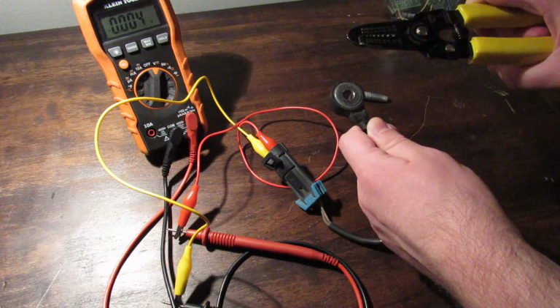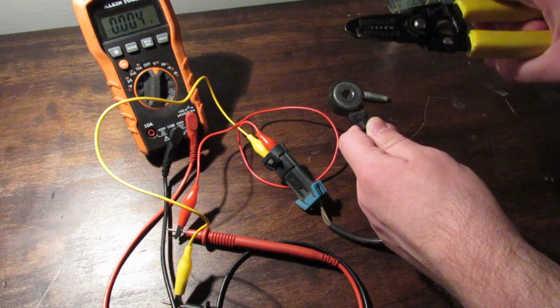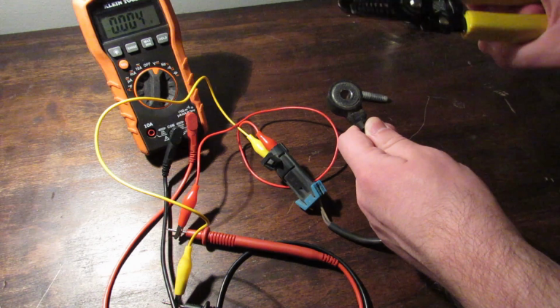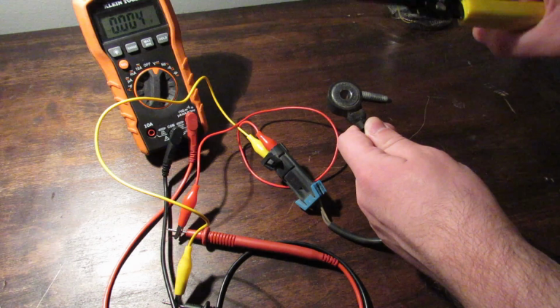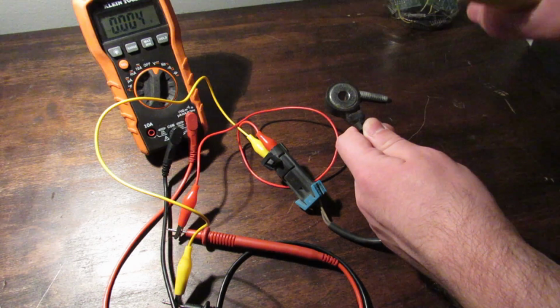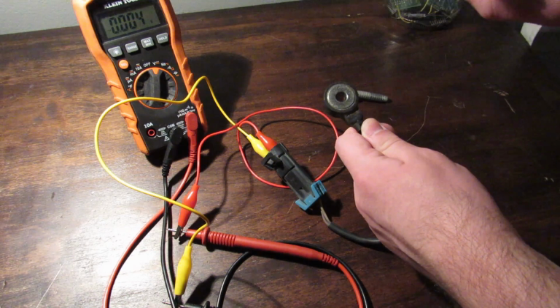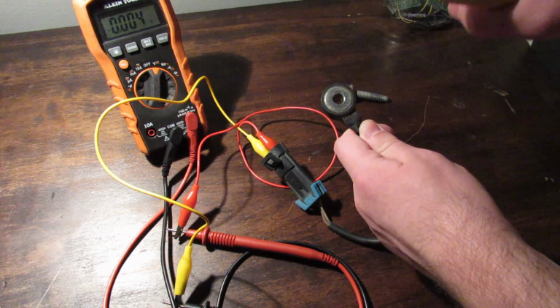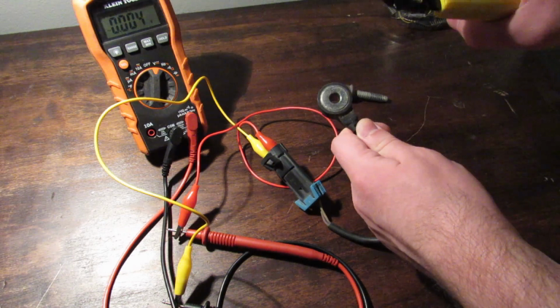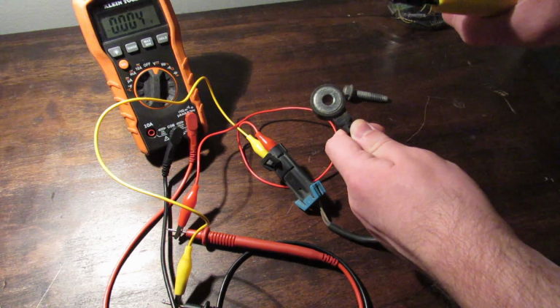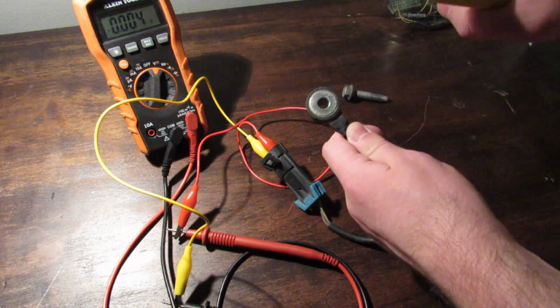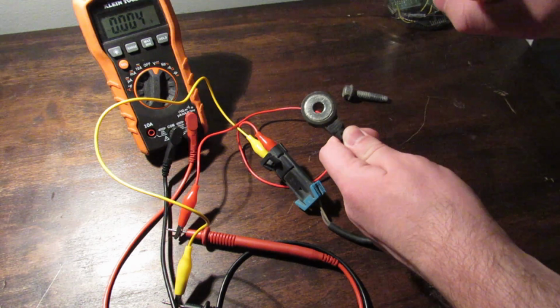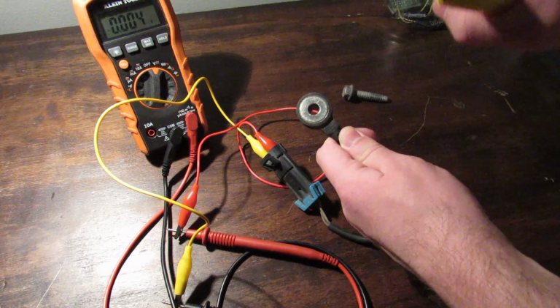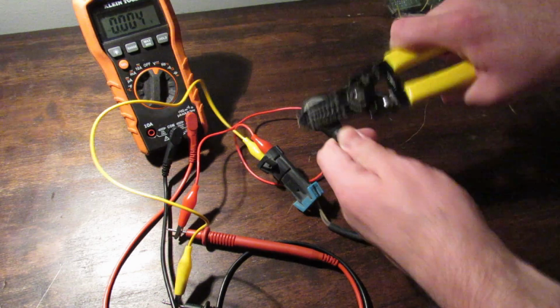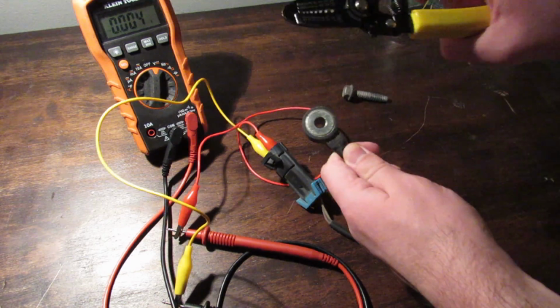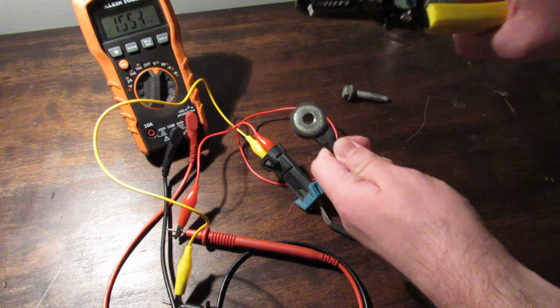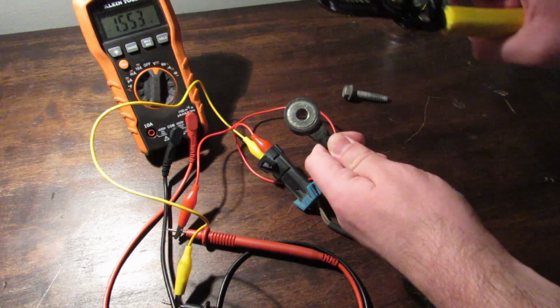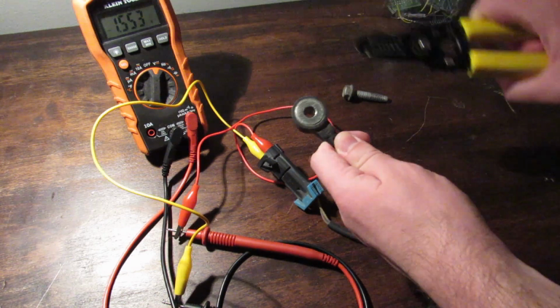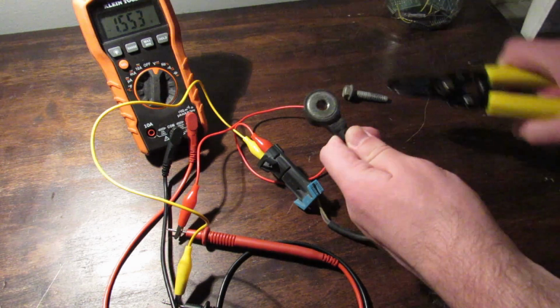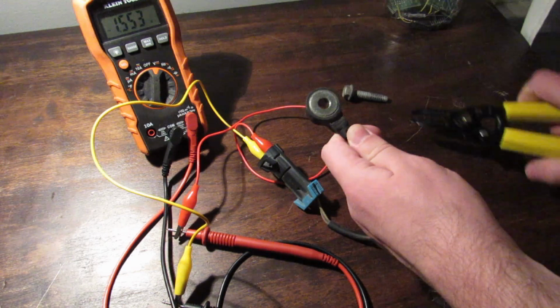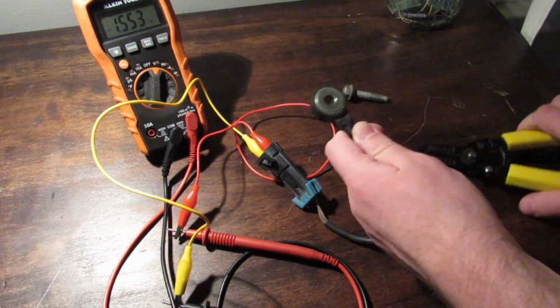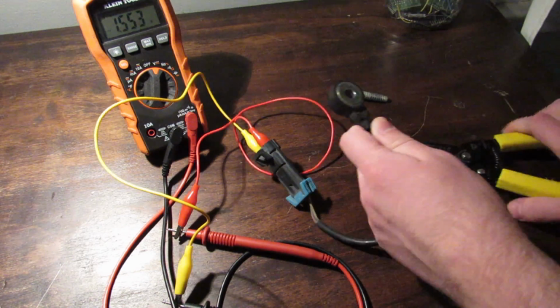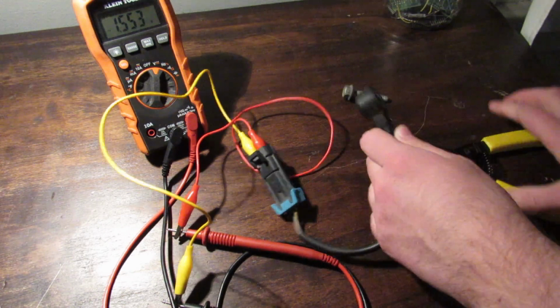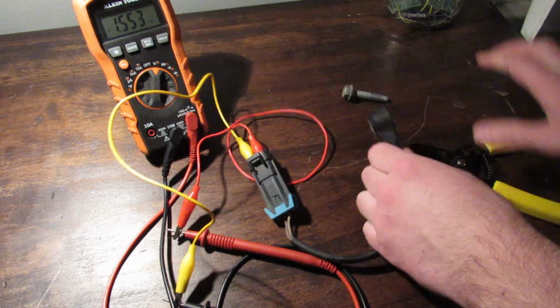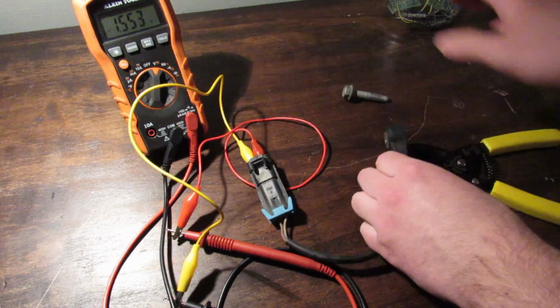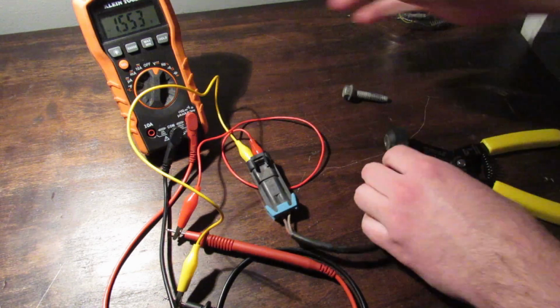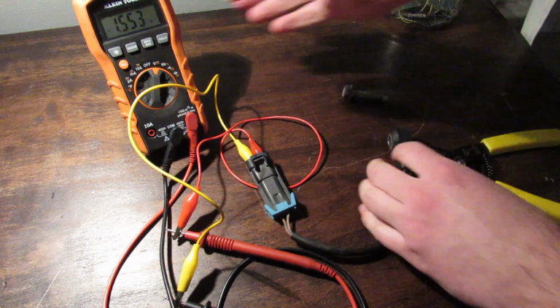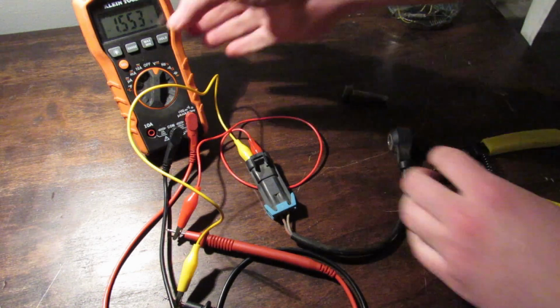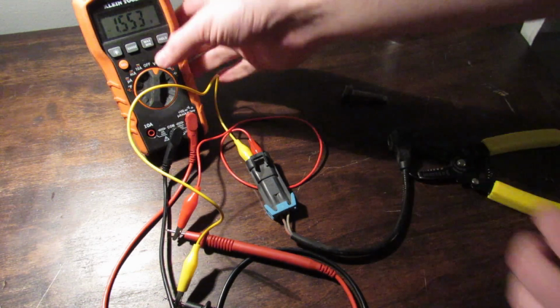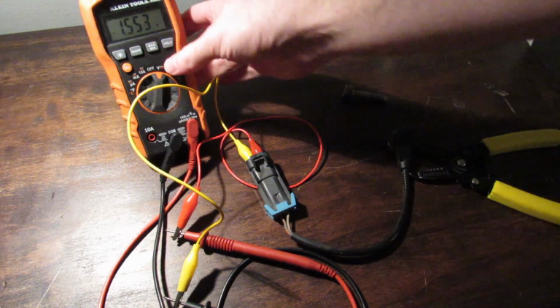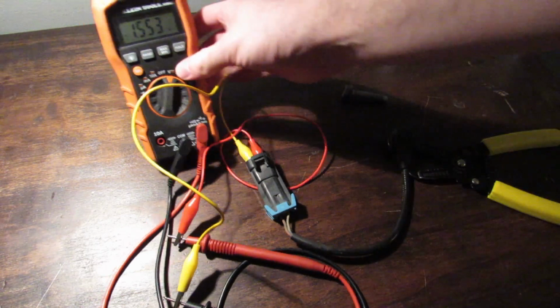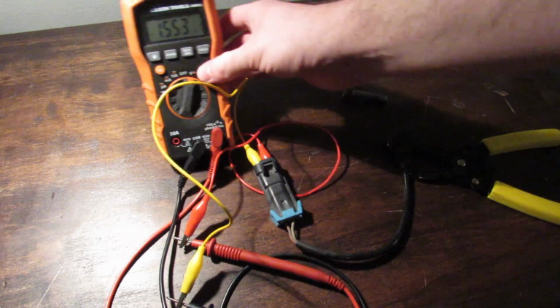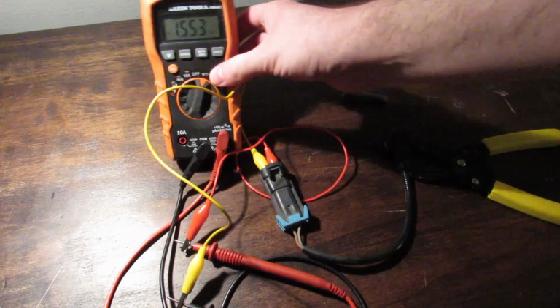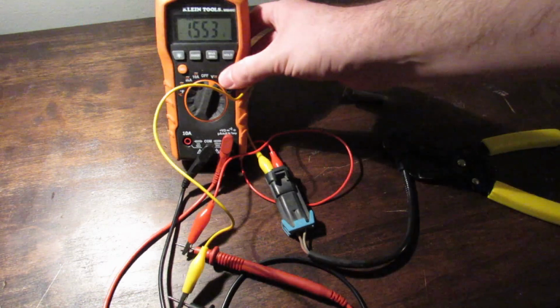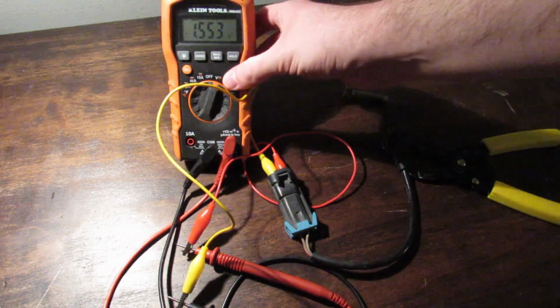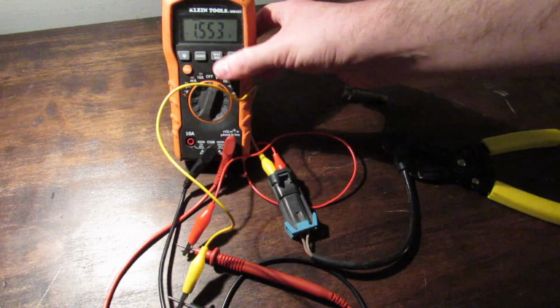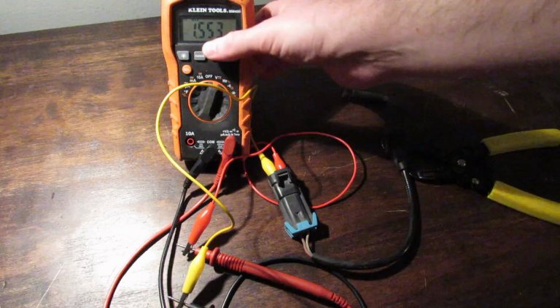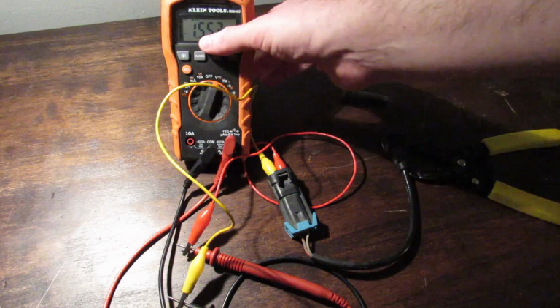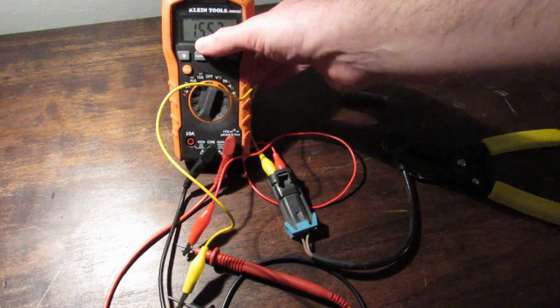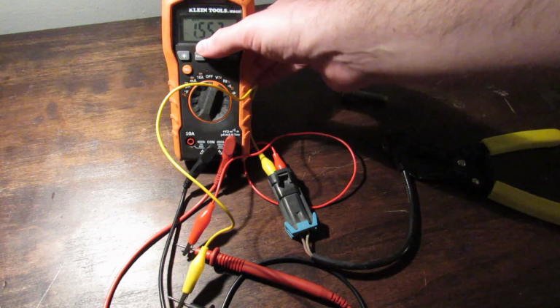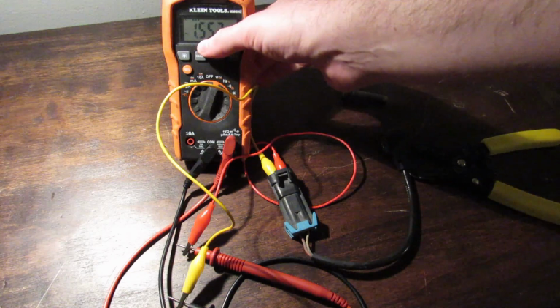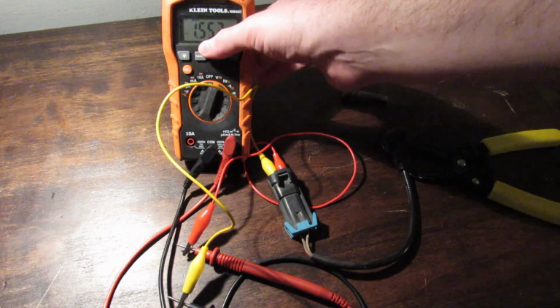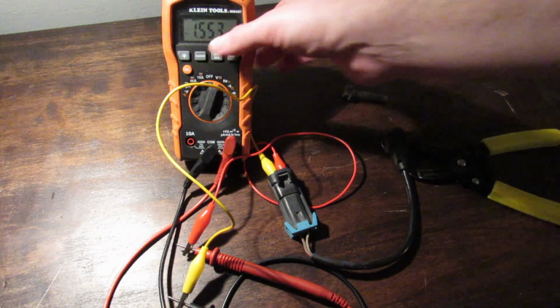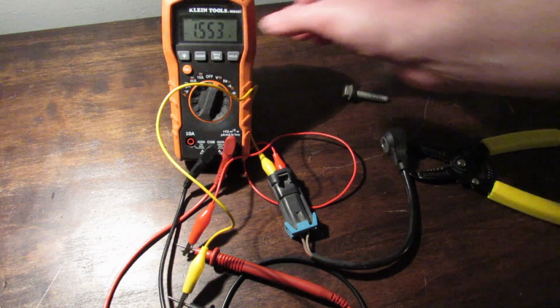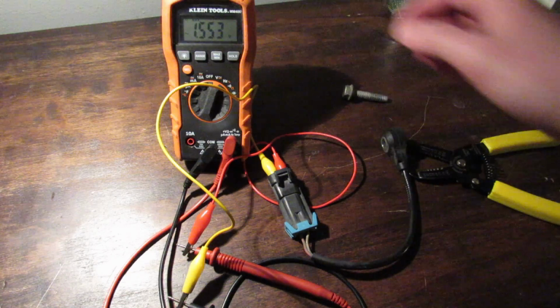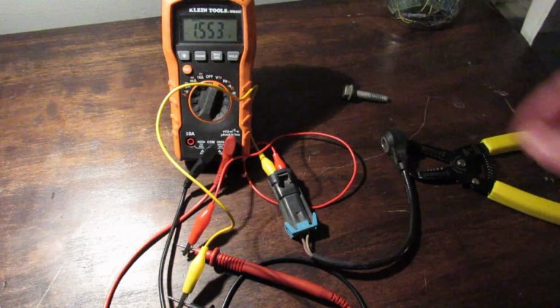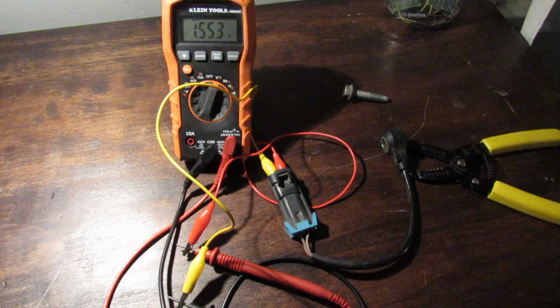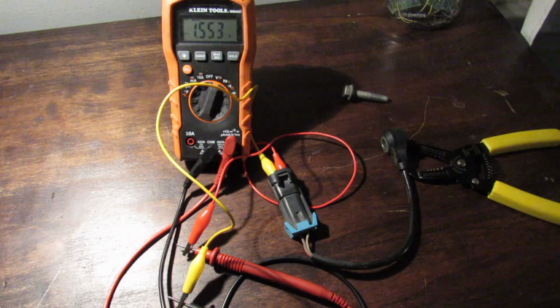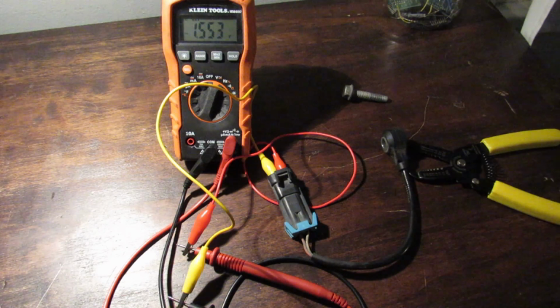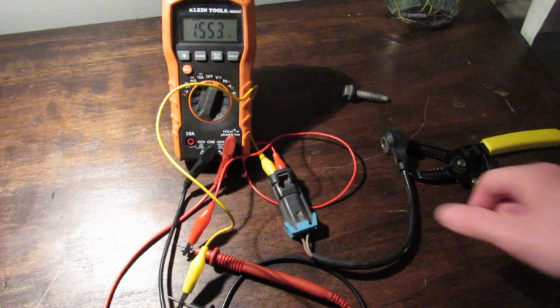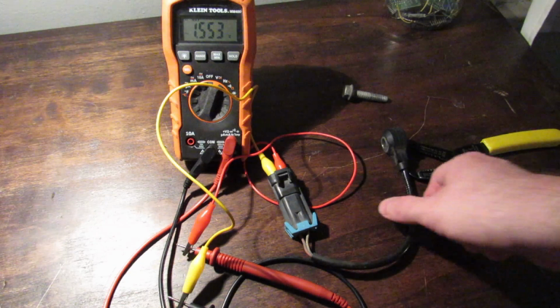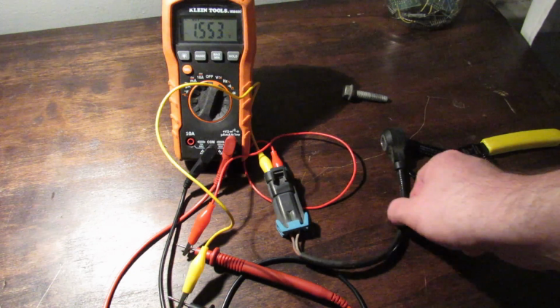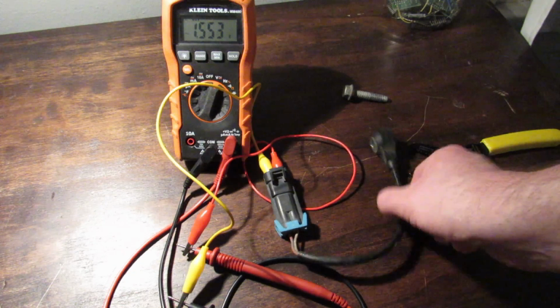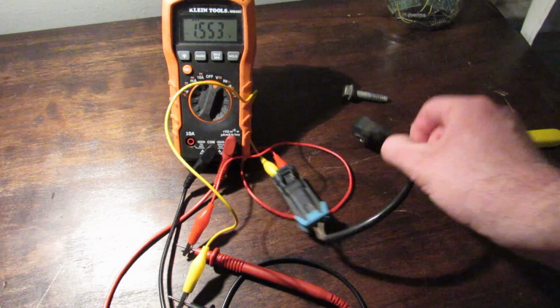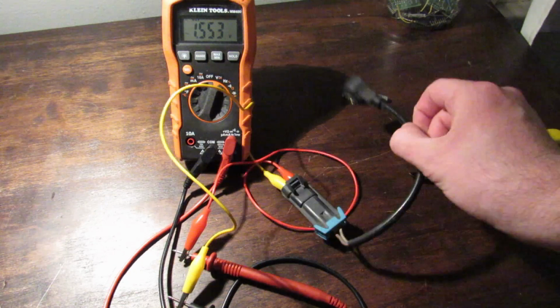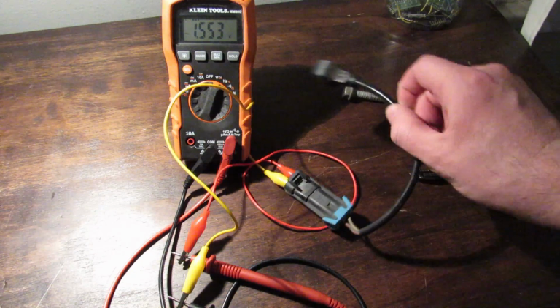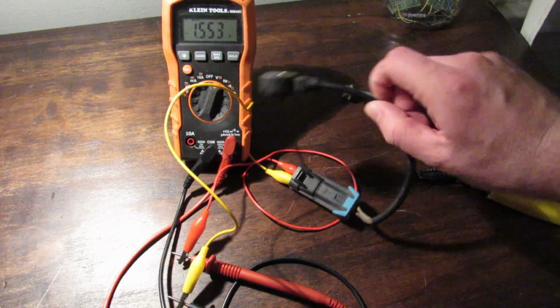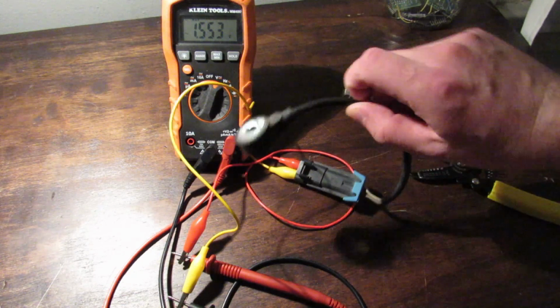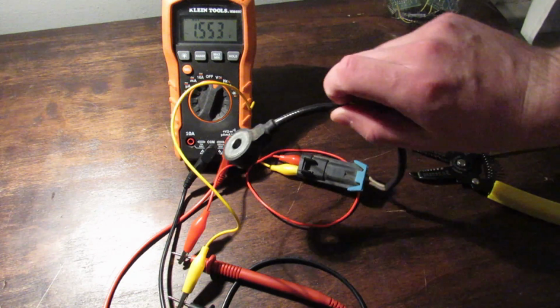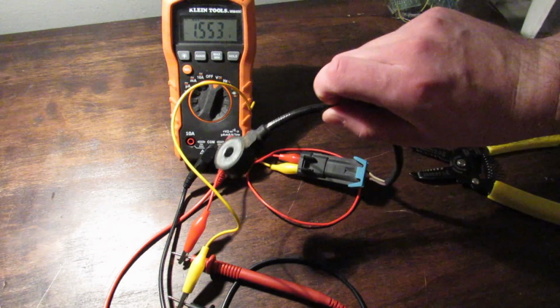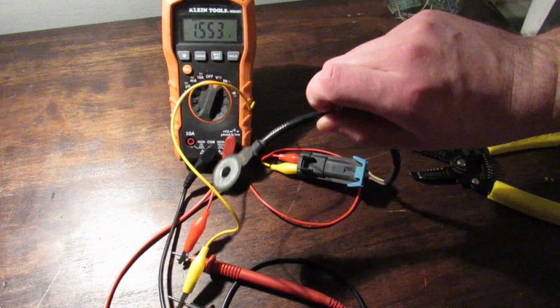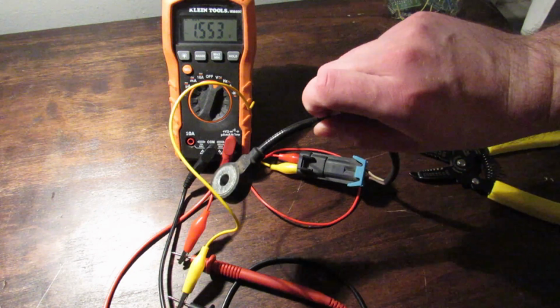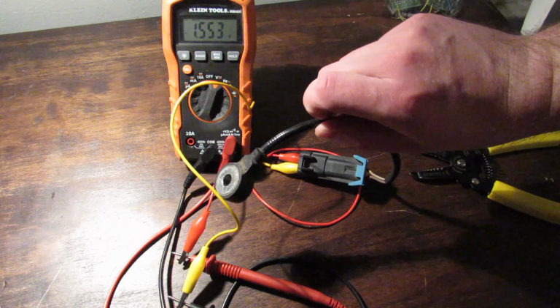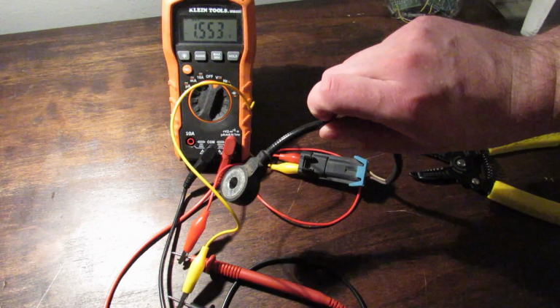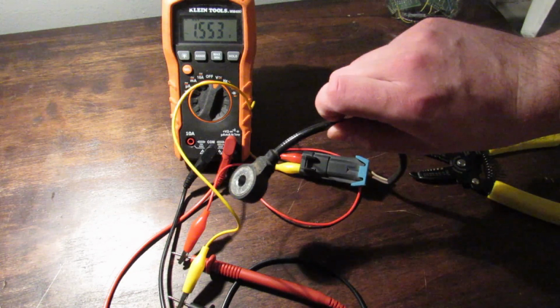You just give it a good tap and you see here 1.5 volts. So this sensor is good then.